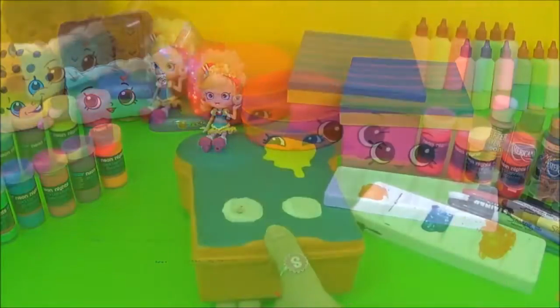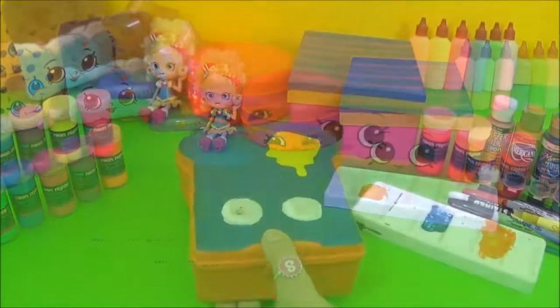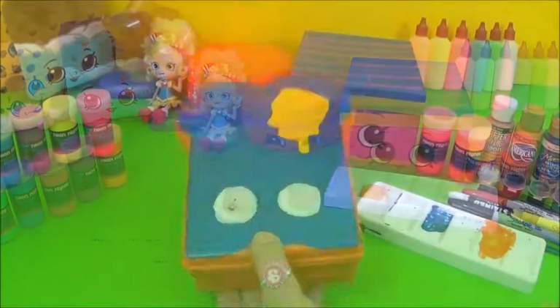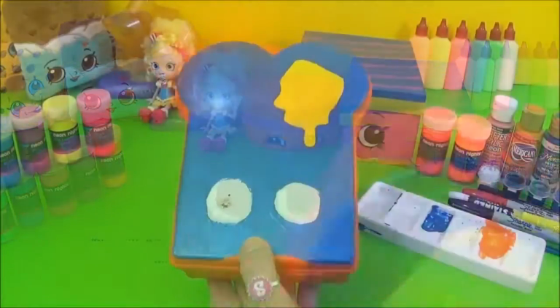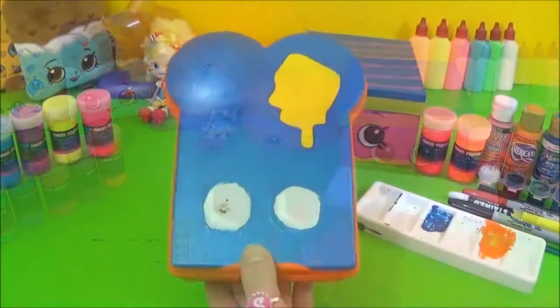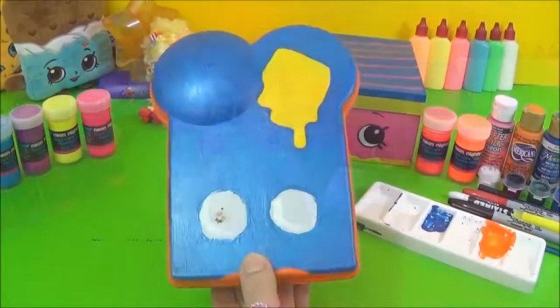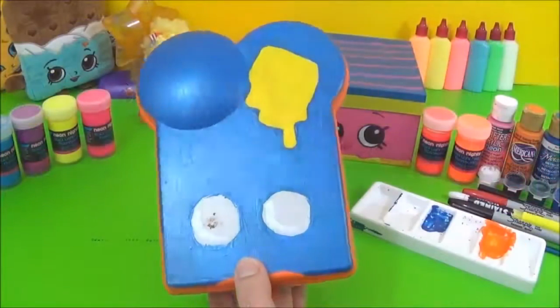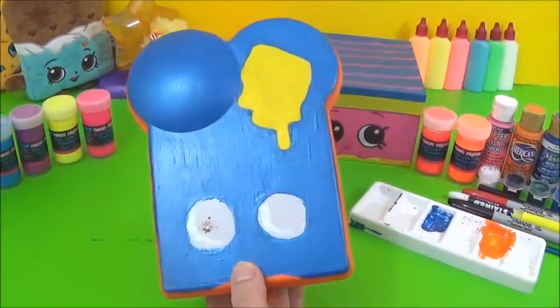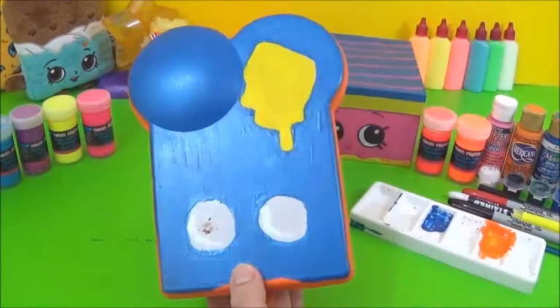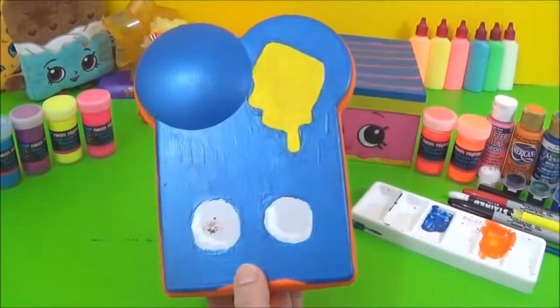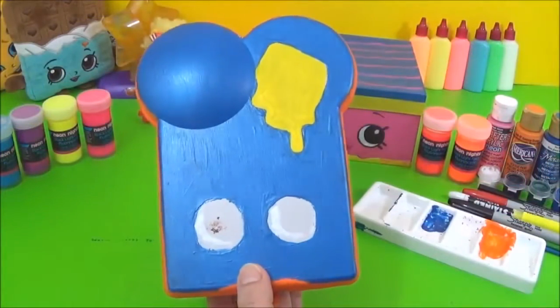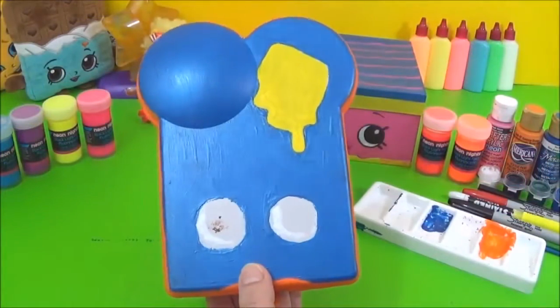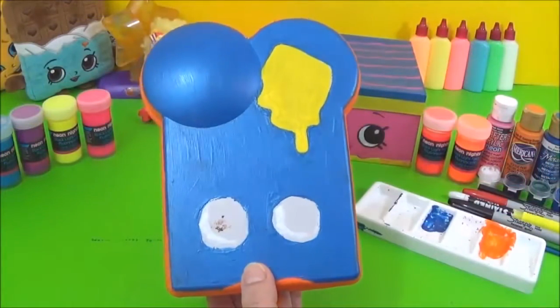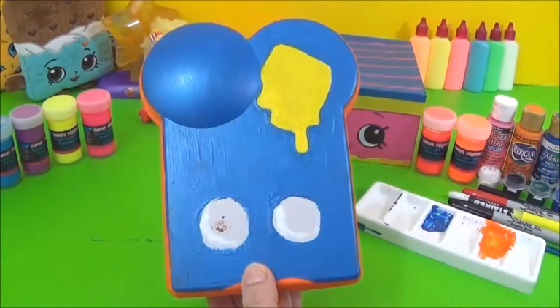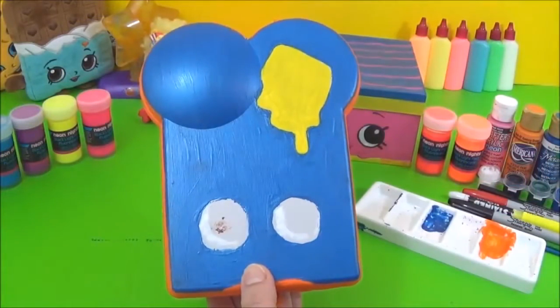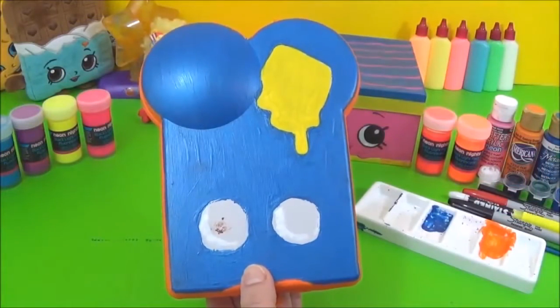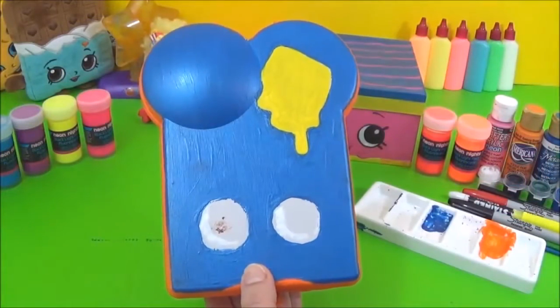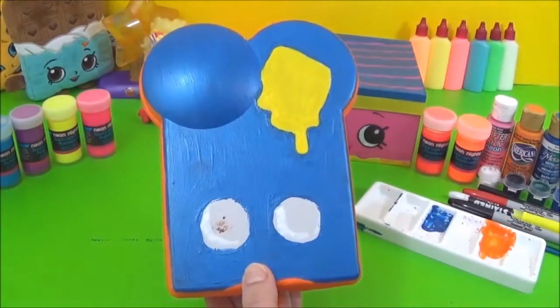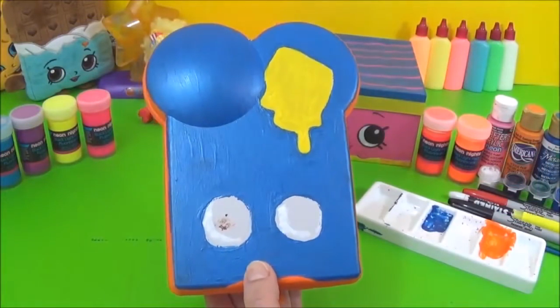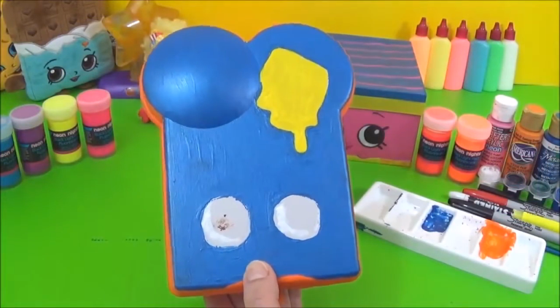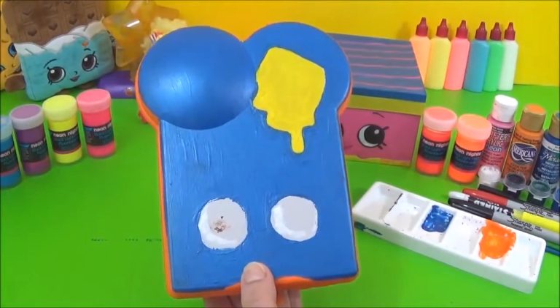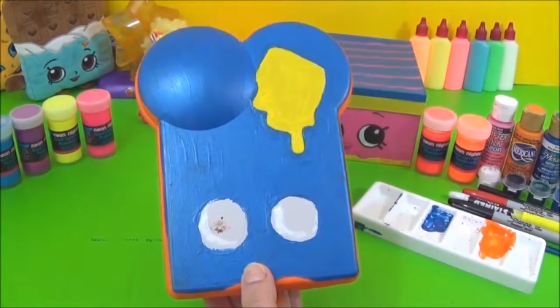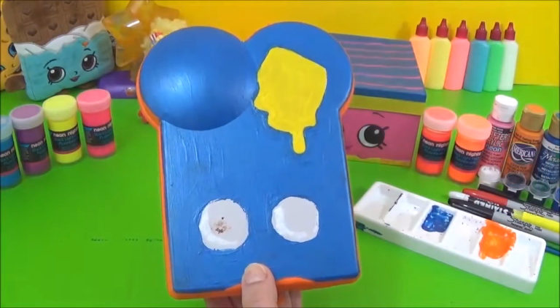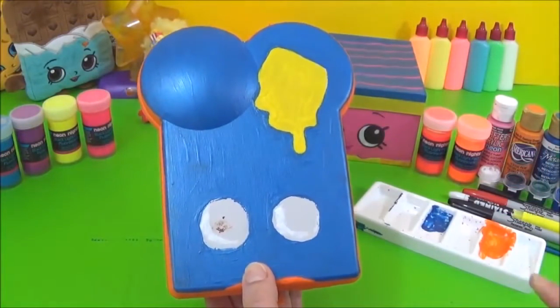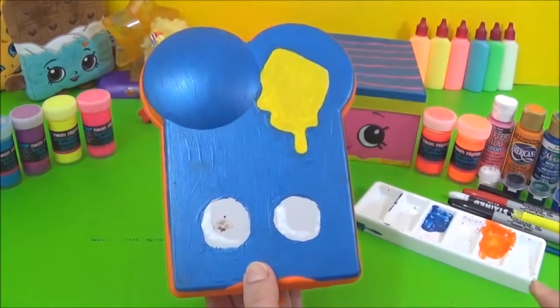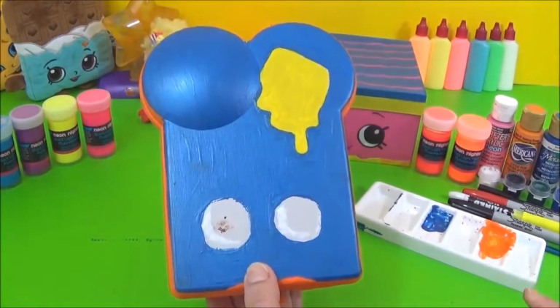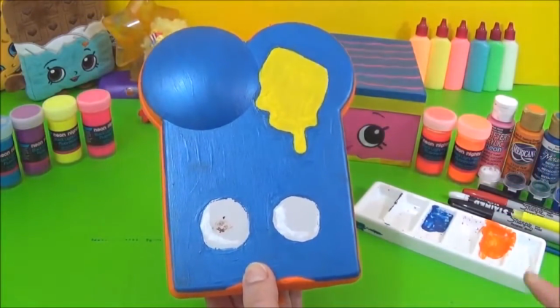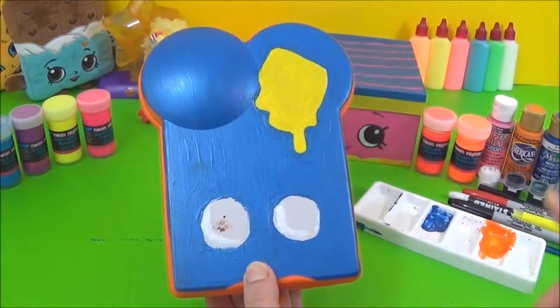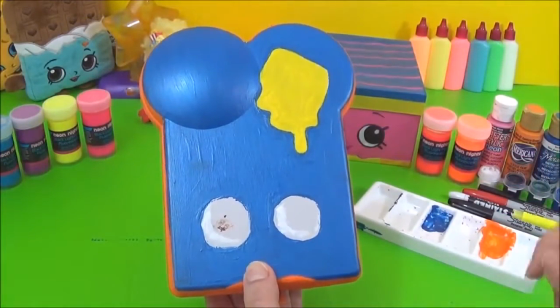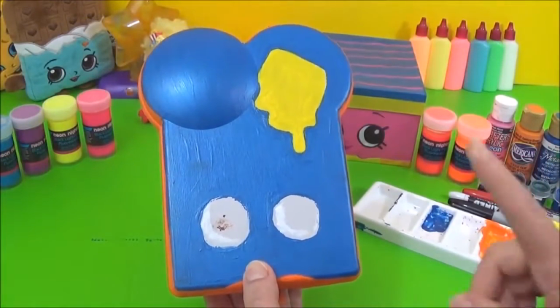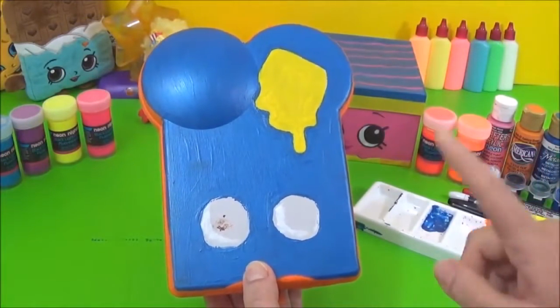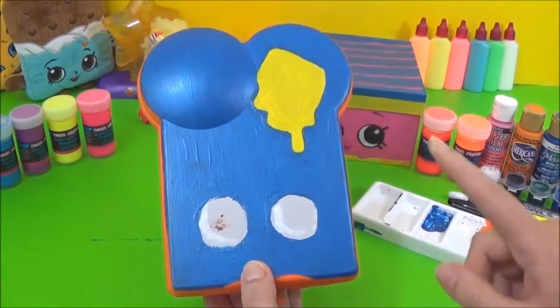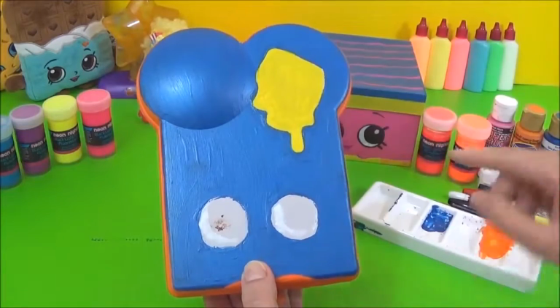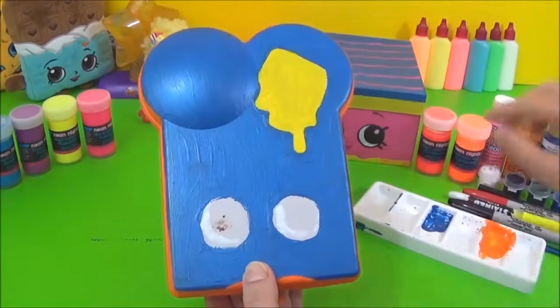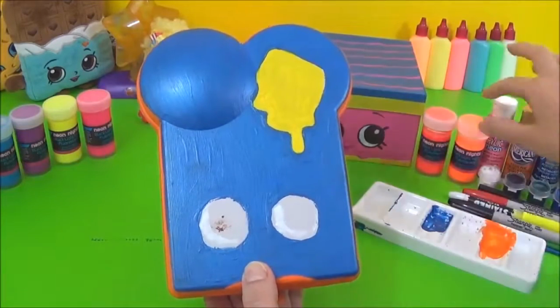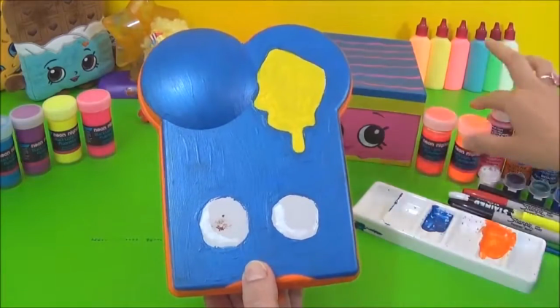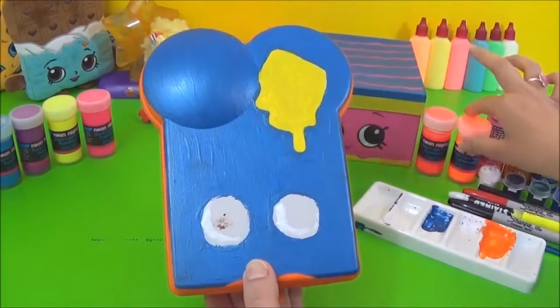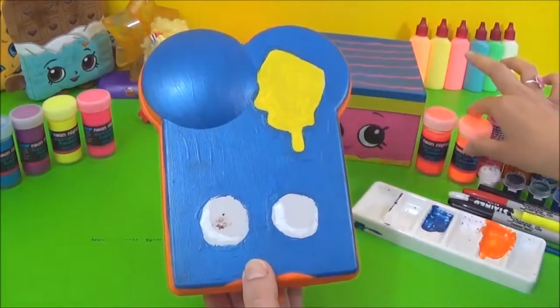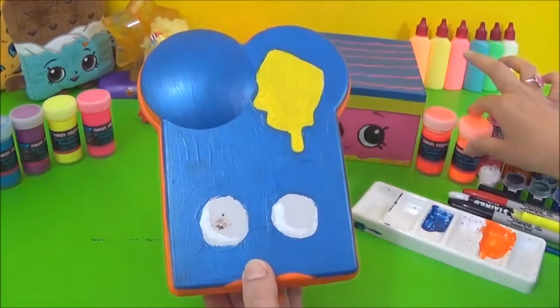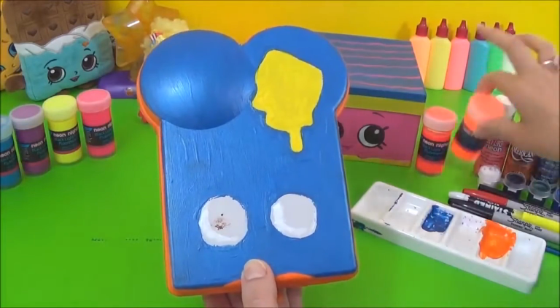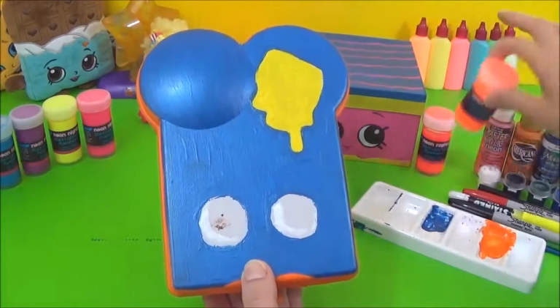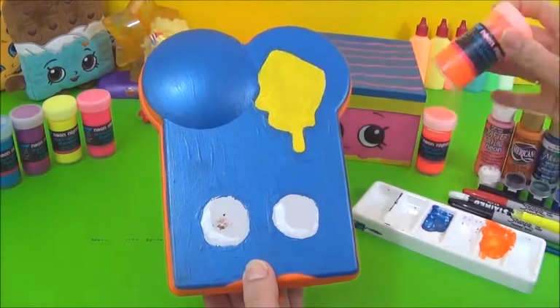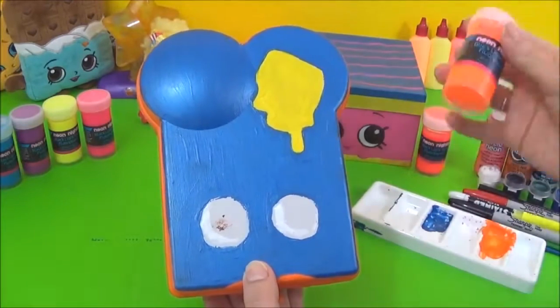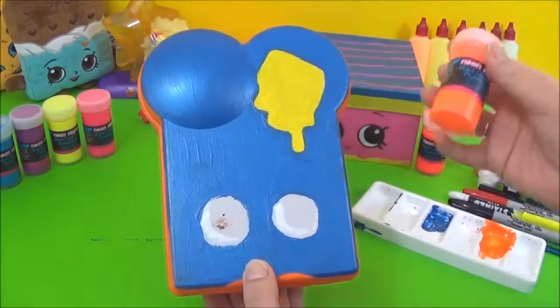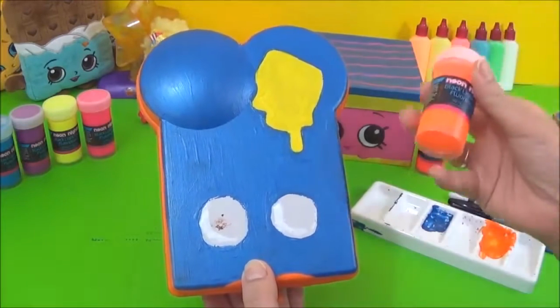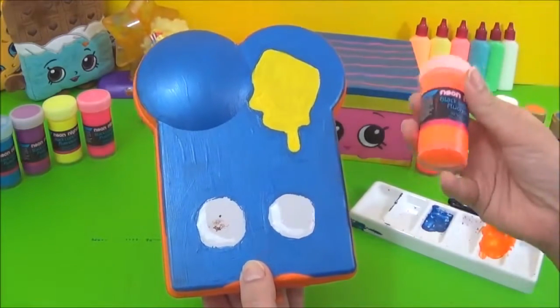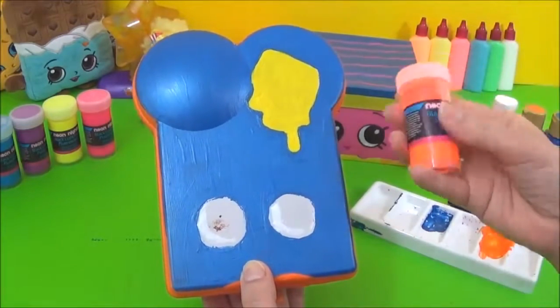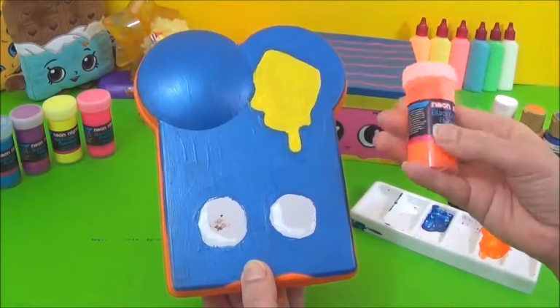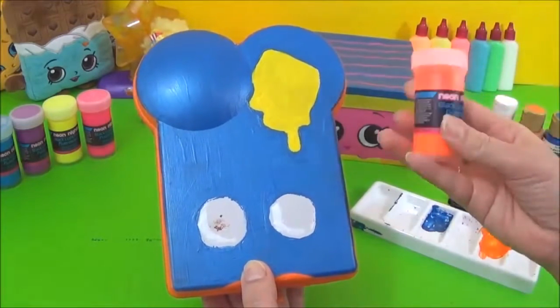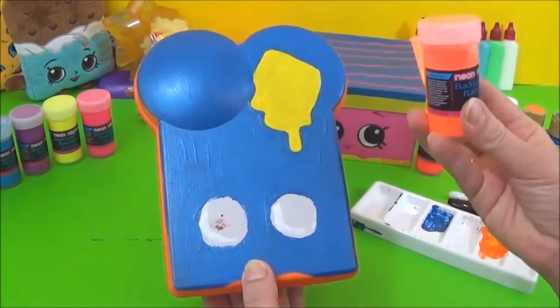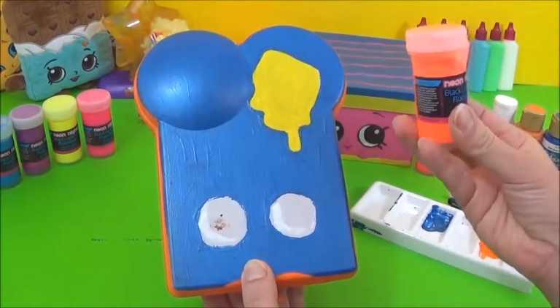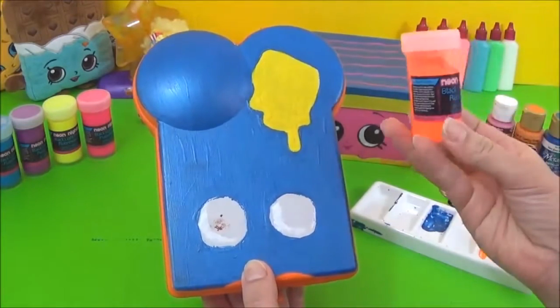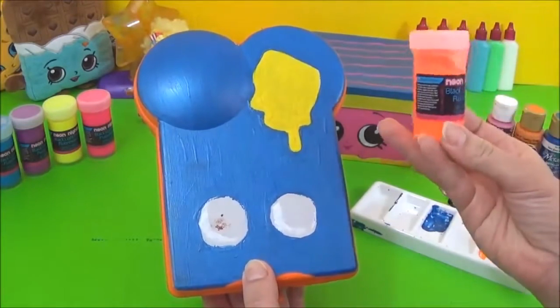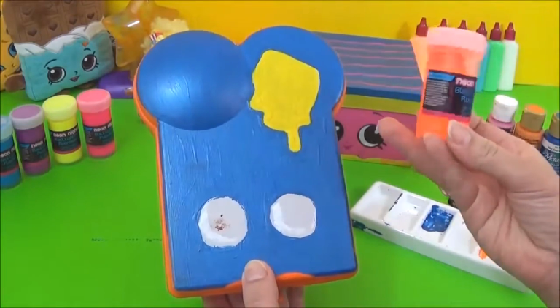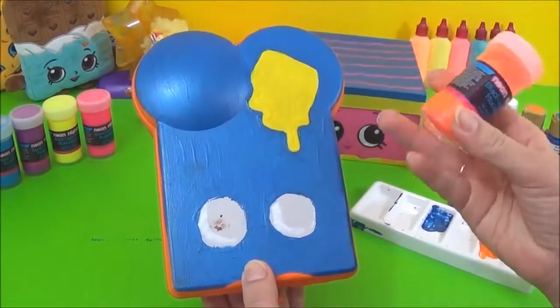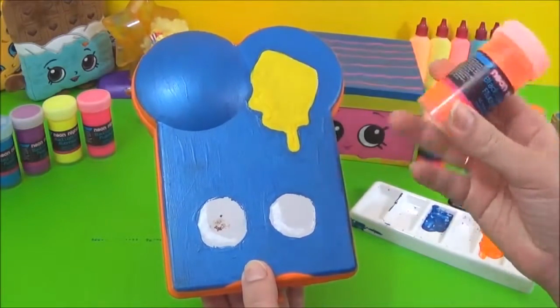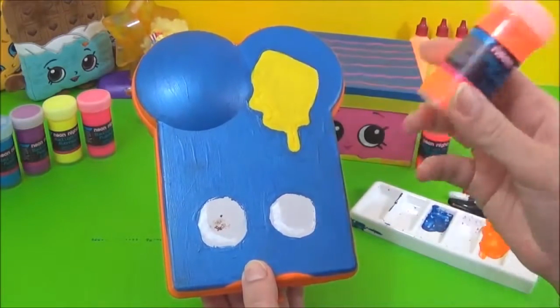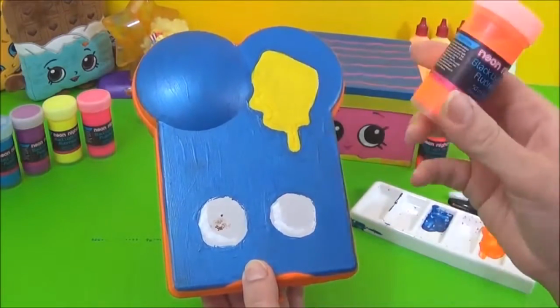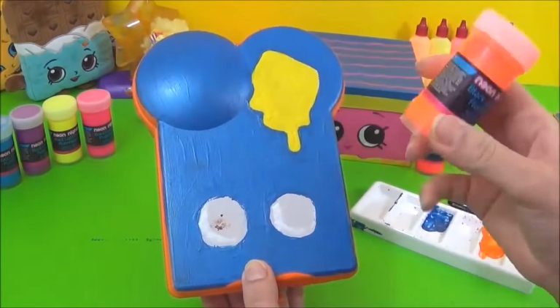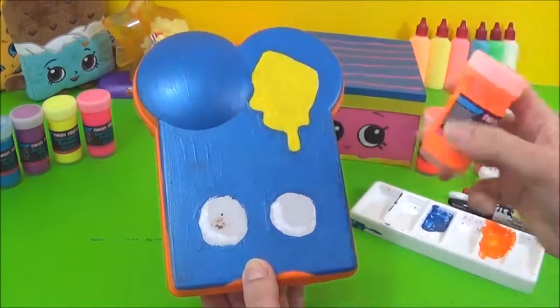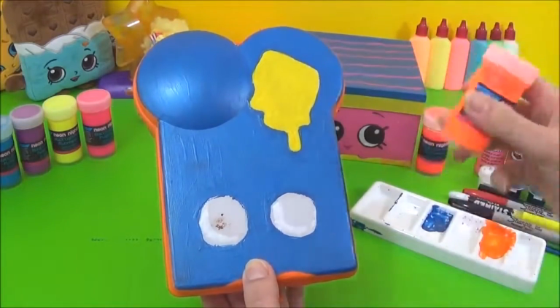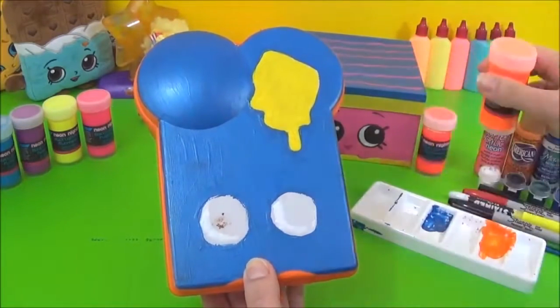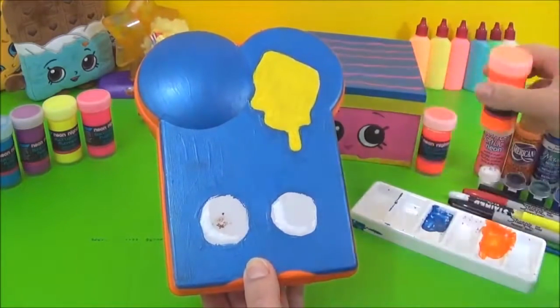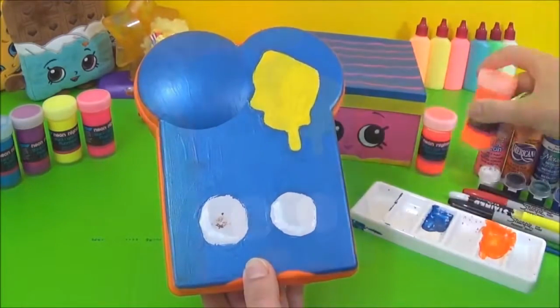Alright guys, so I painted three layers each for each of the colours, and the last layer of paint were the neon paints.